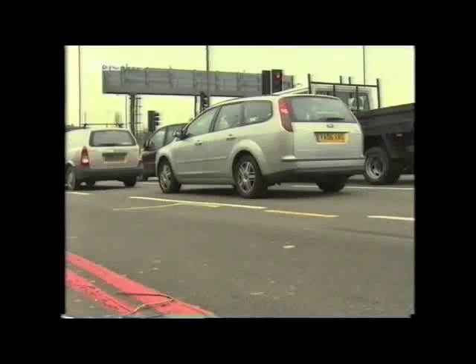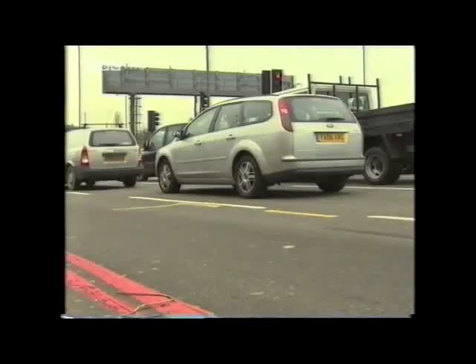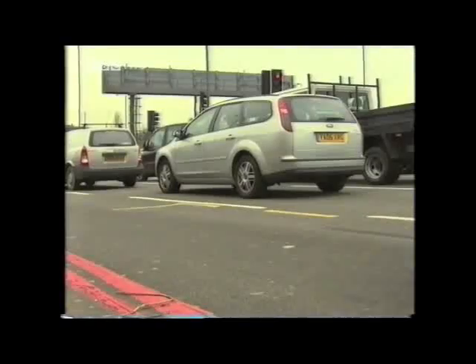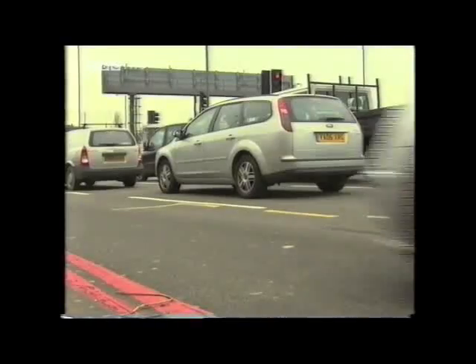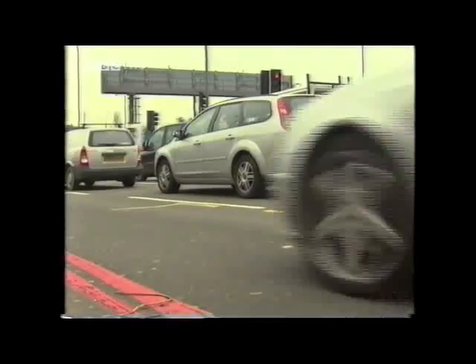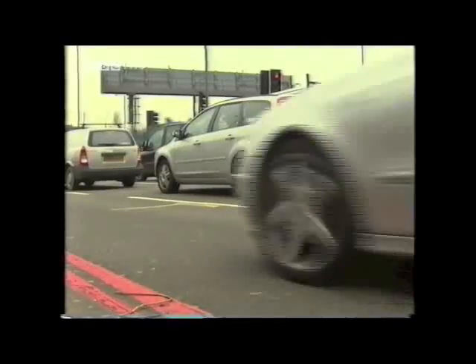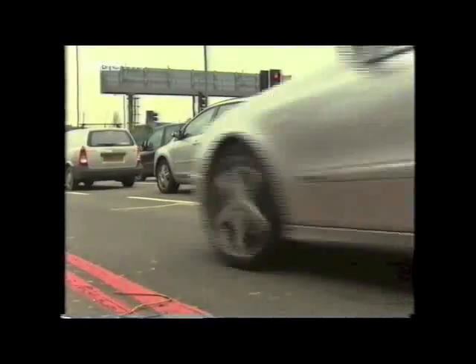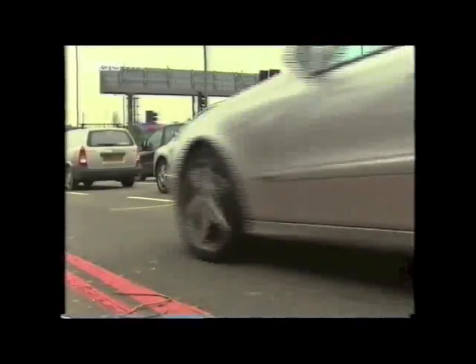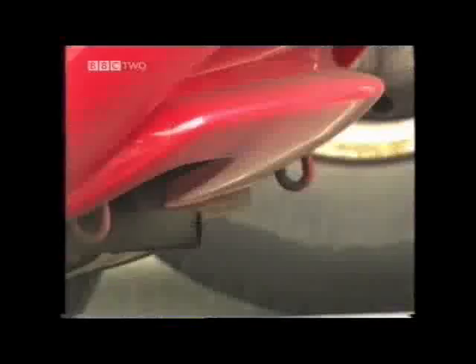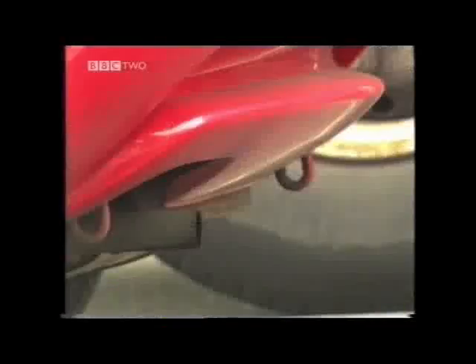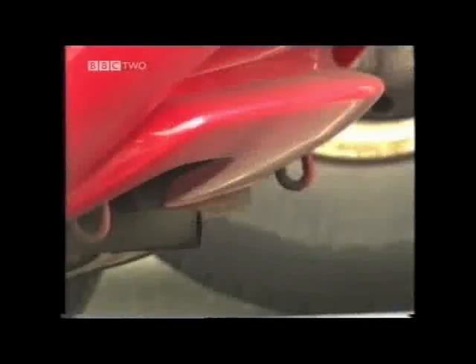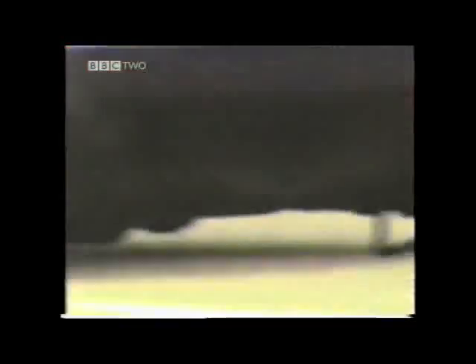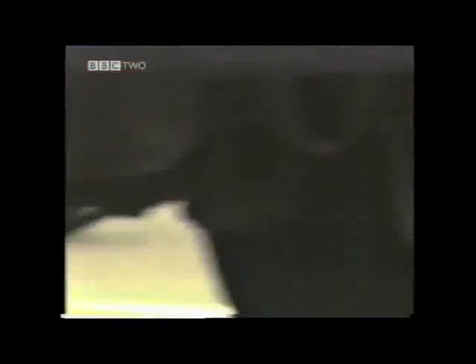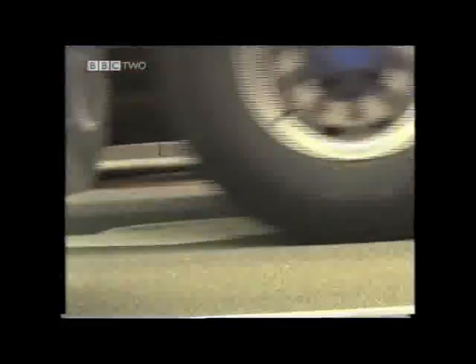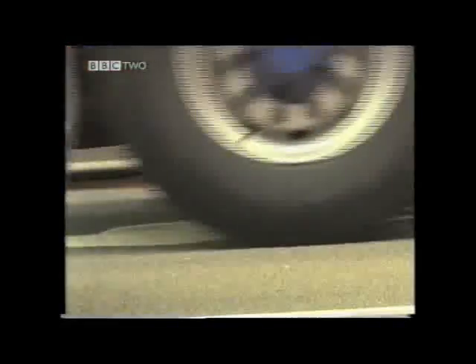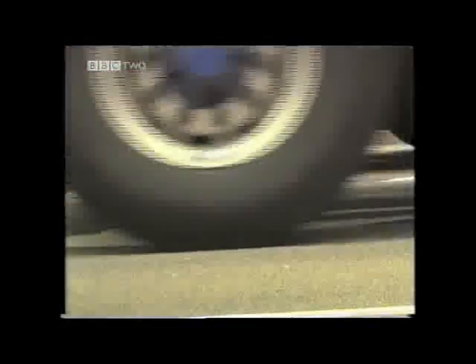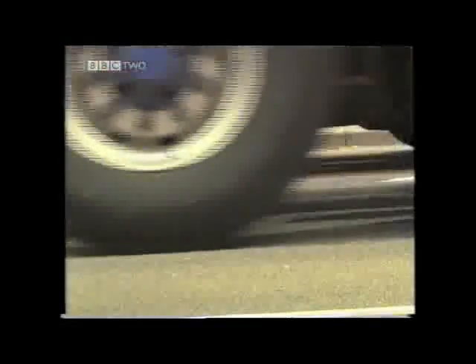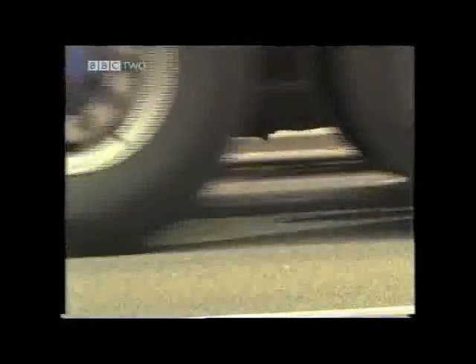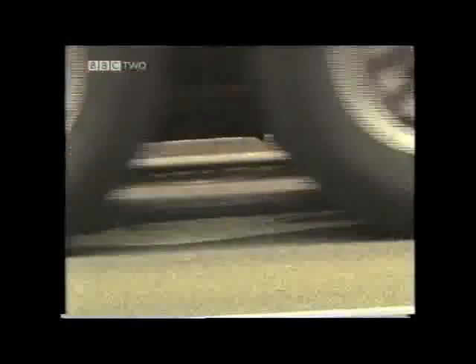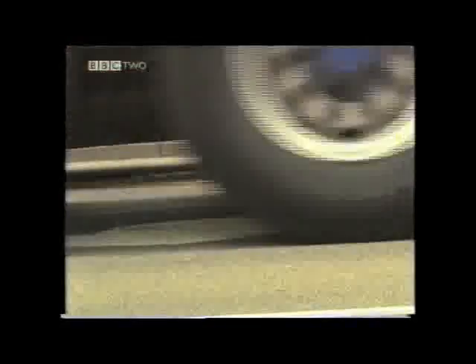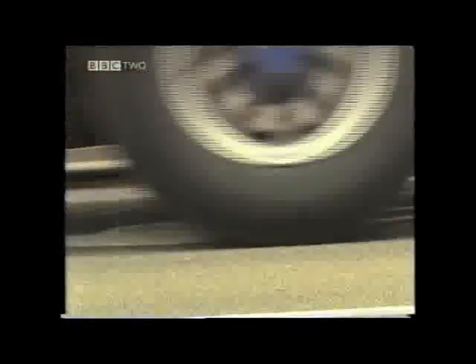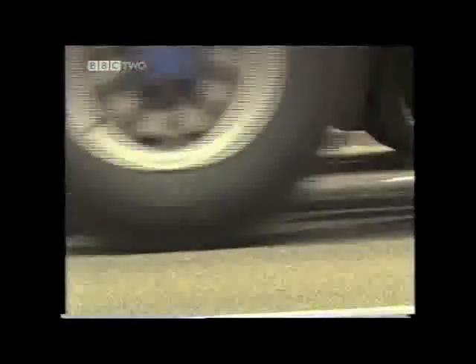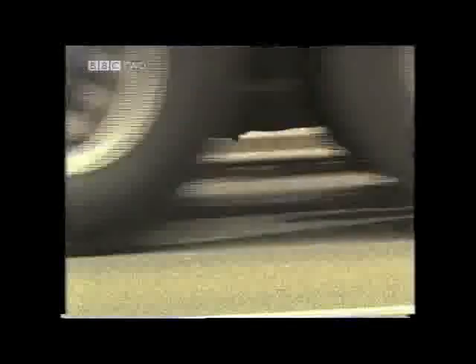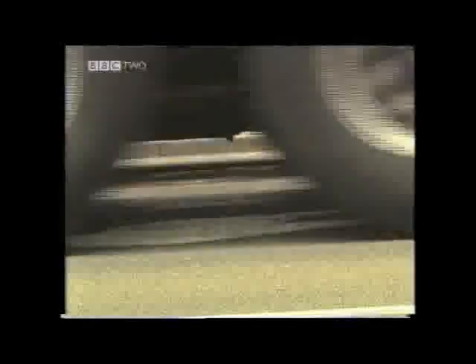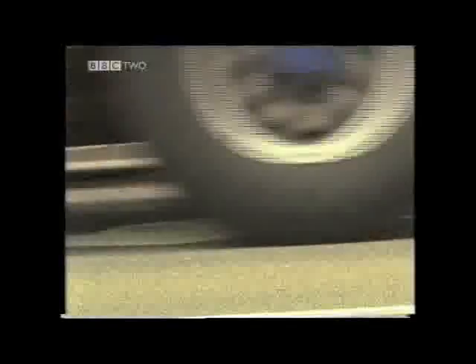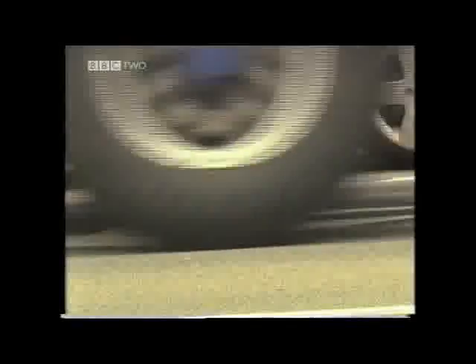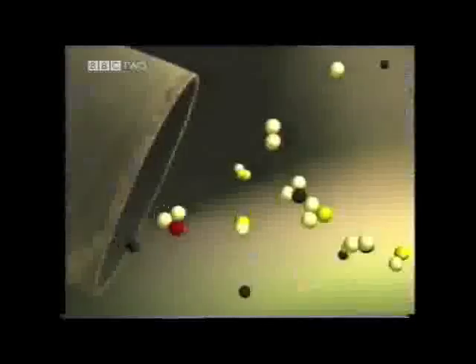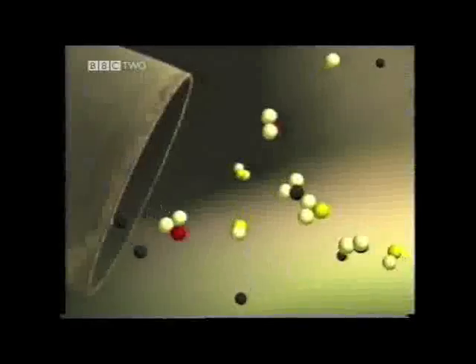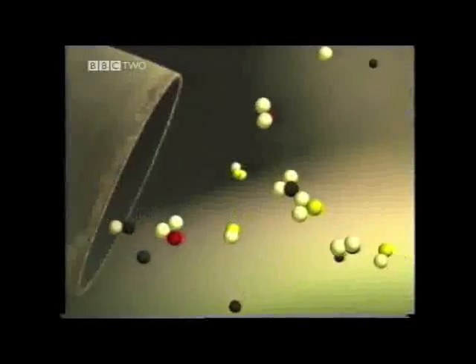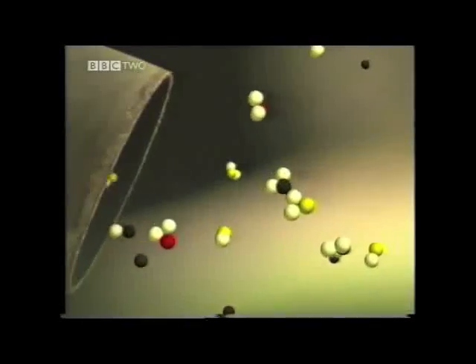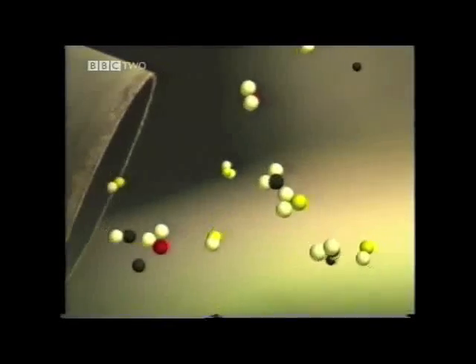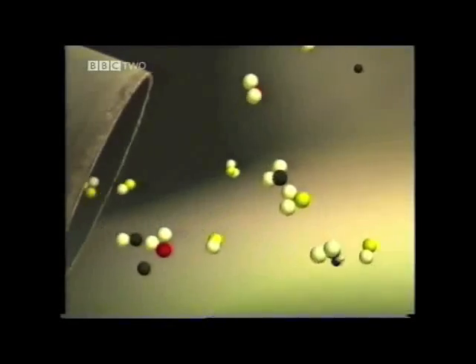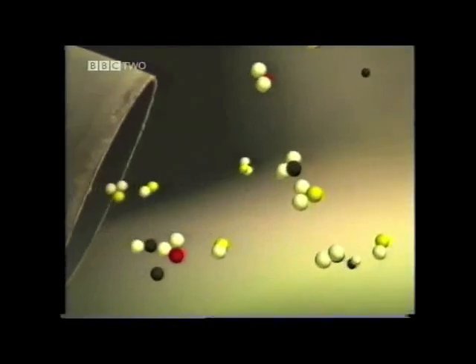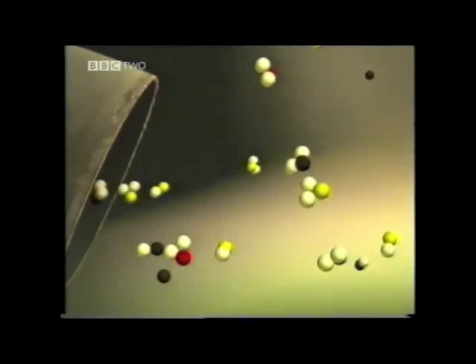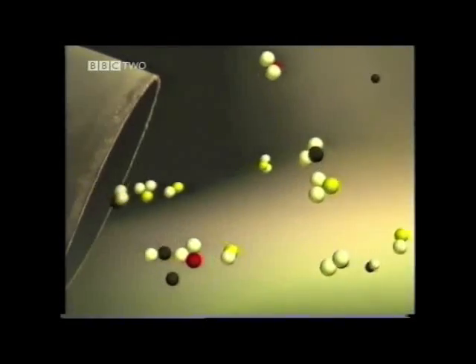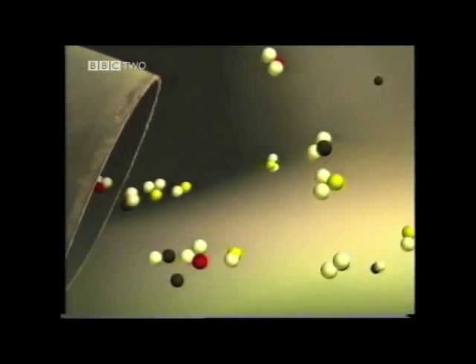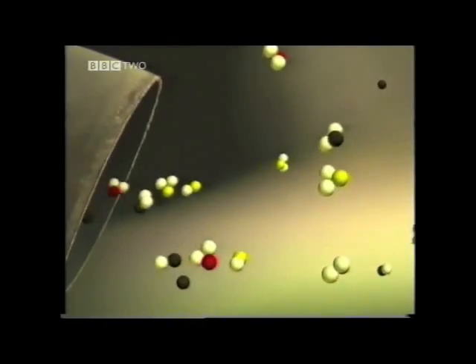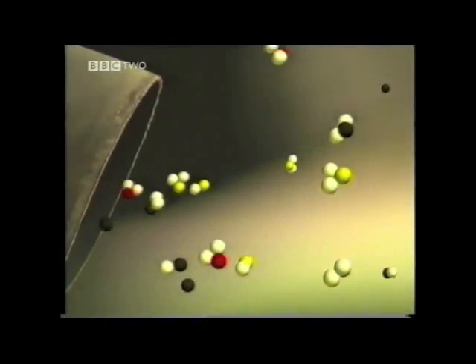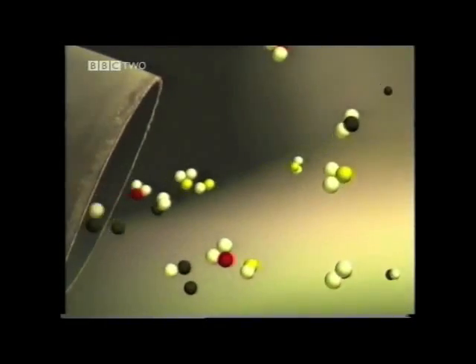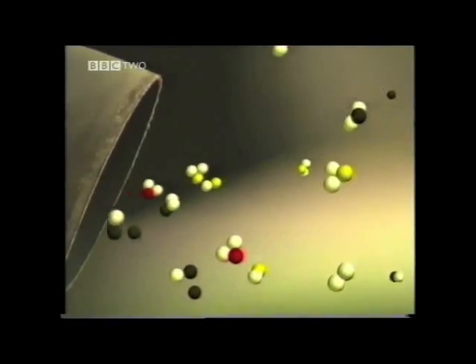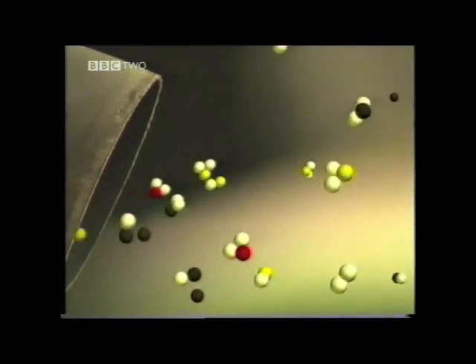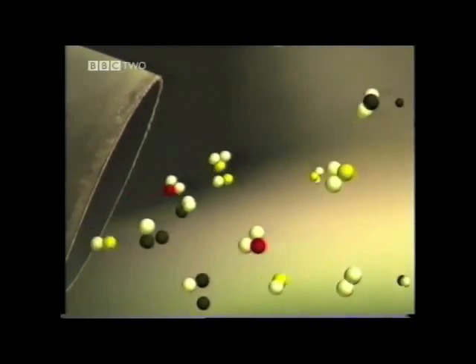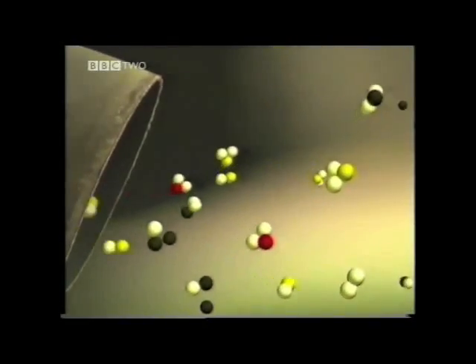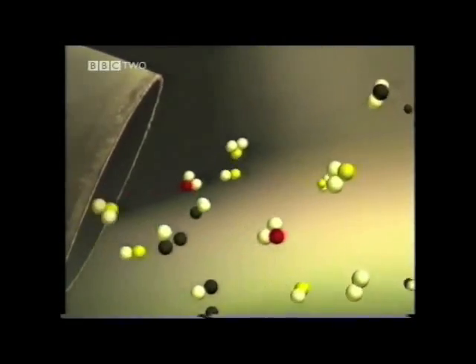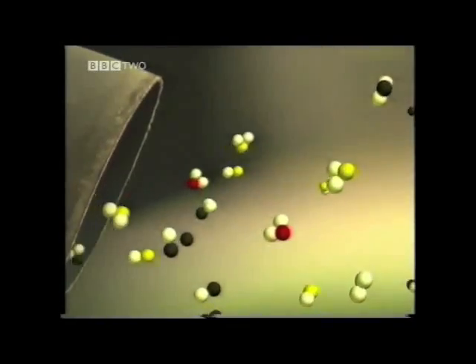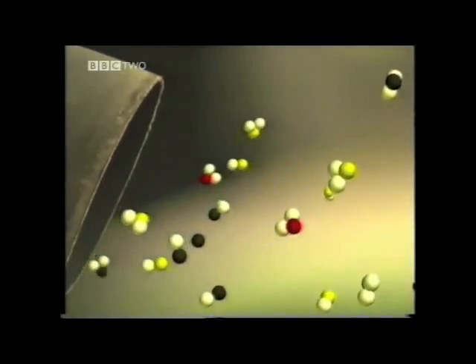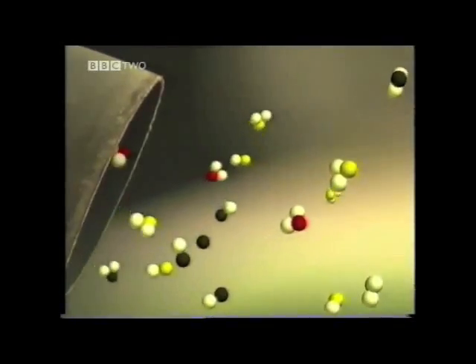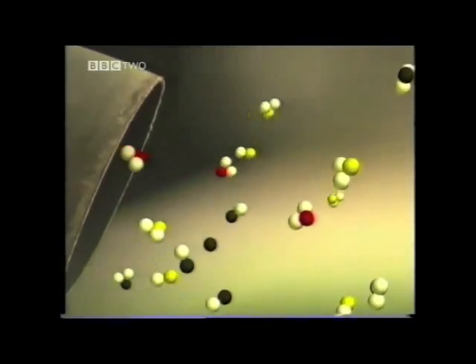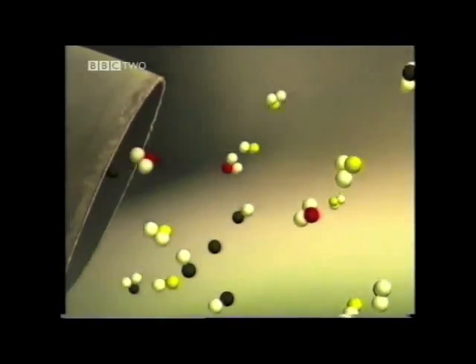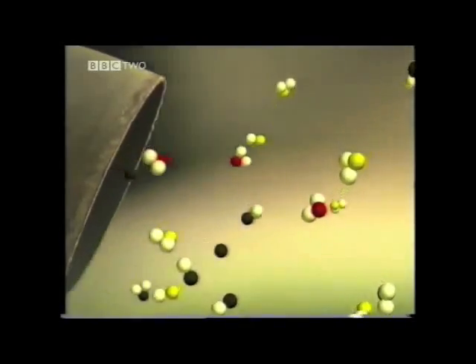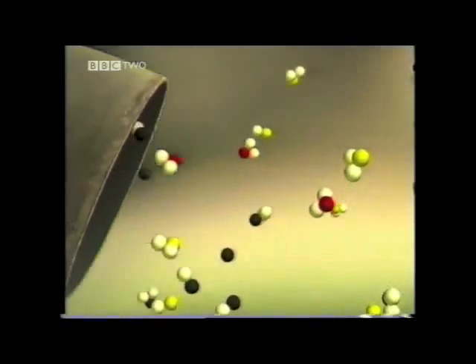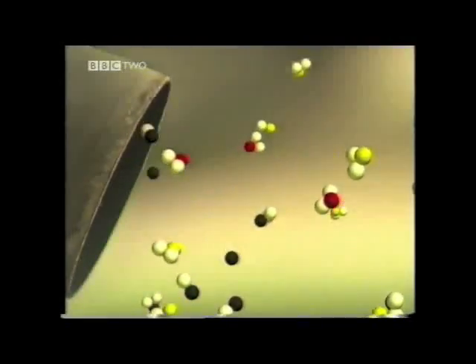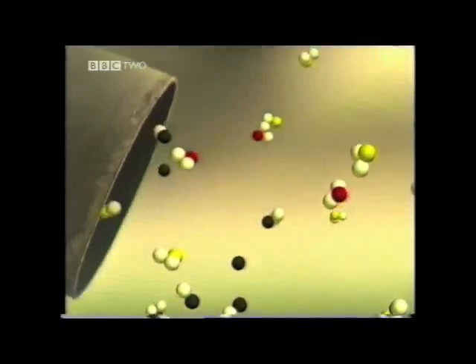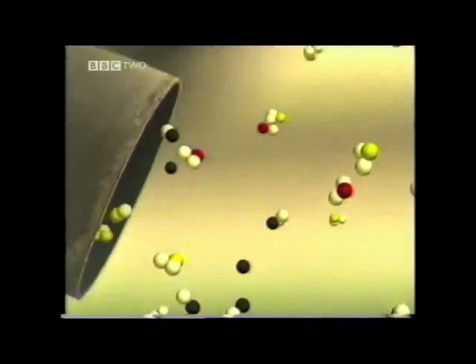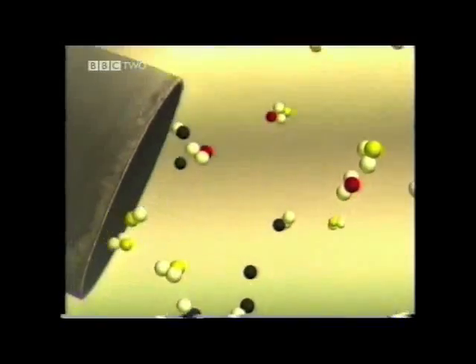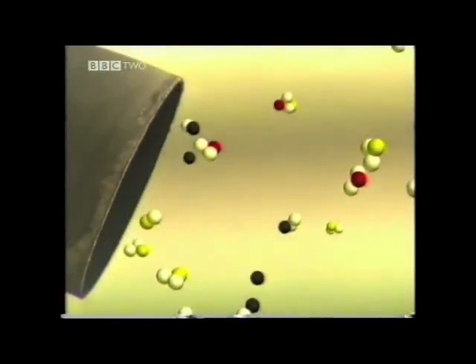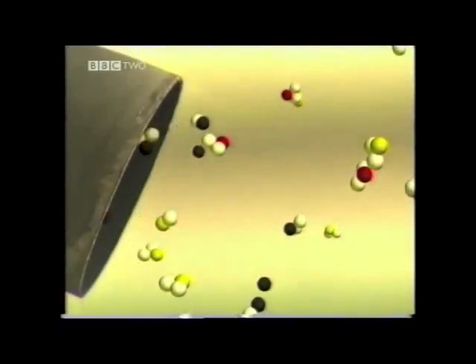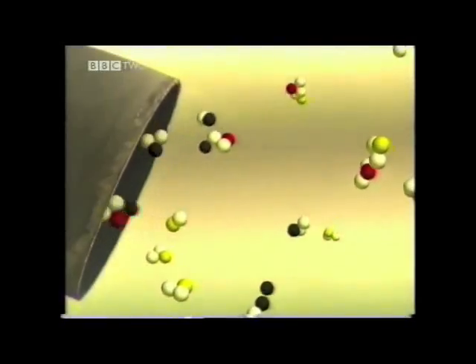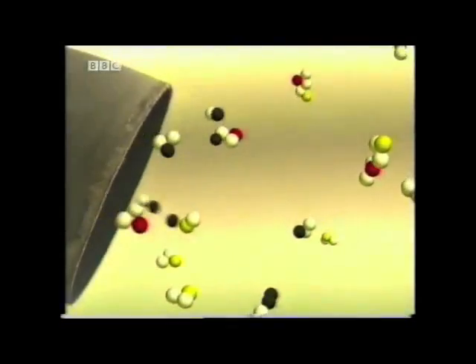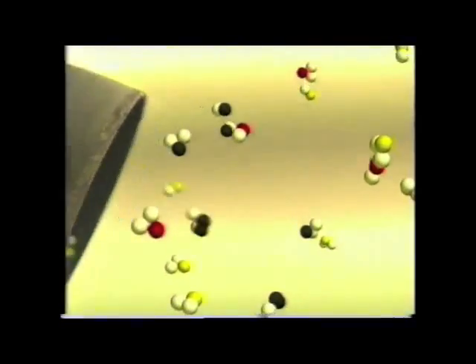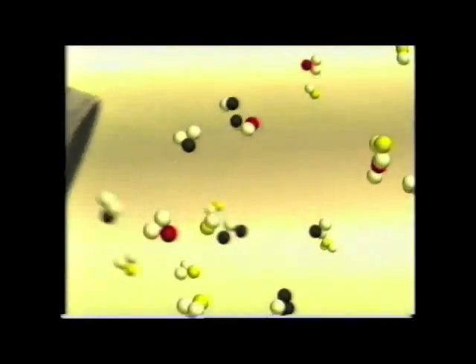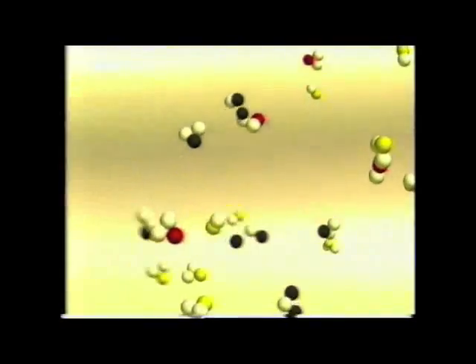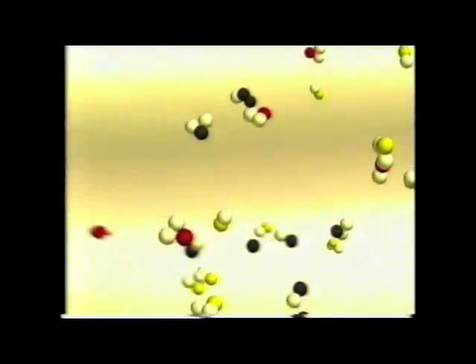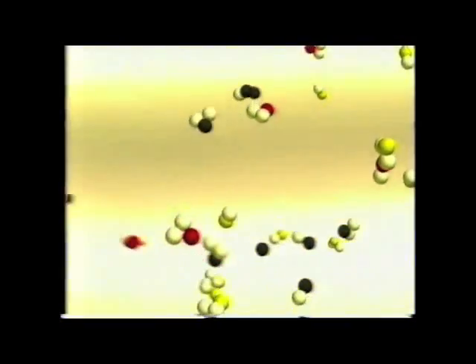There are also gases you can't see, including sulphur dioxide, carbon monoxide, carbon dioxide and nitrogen oxides.